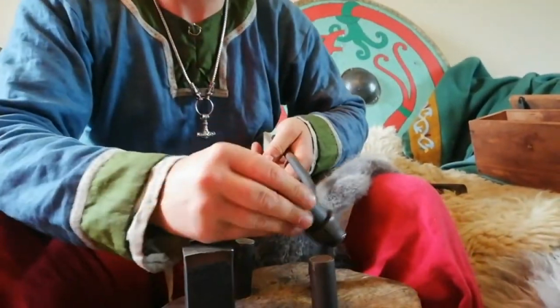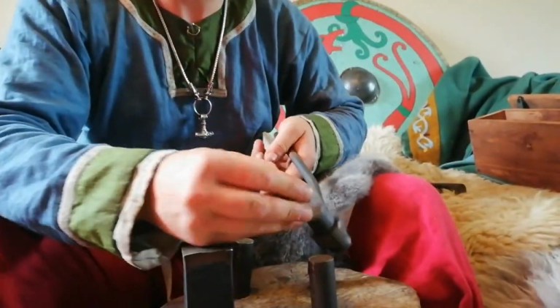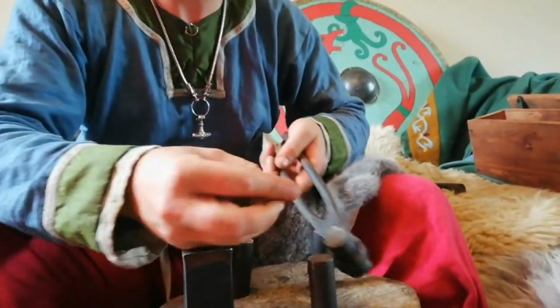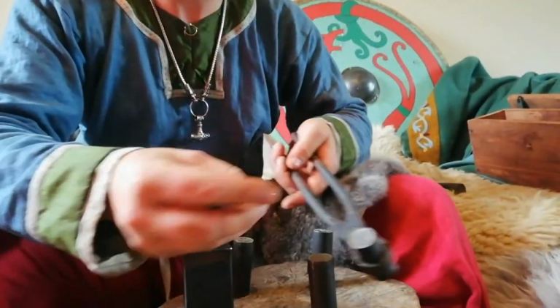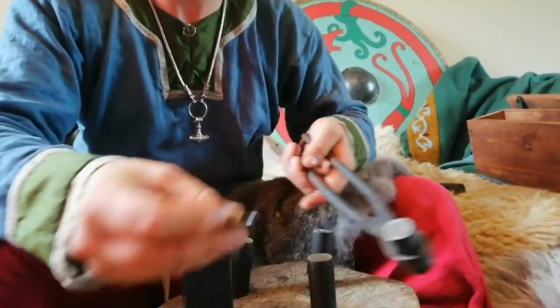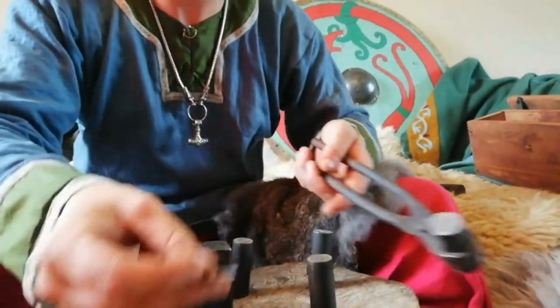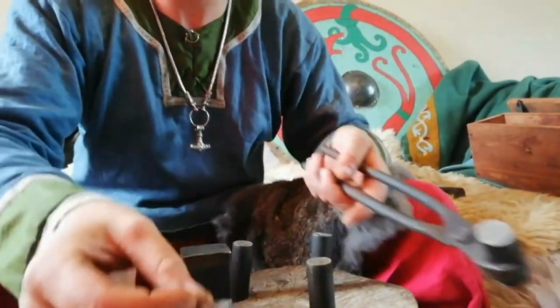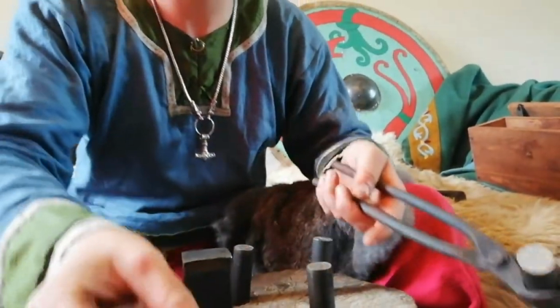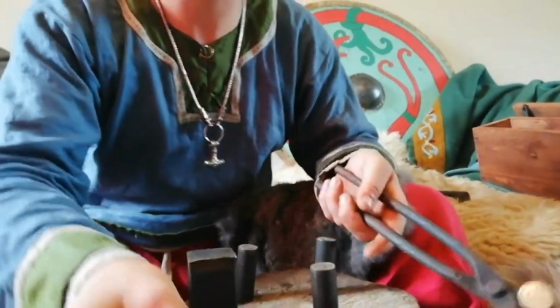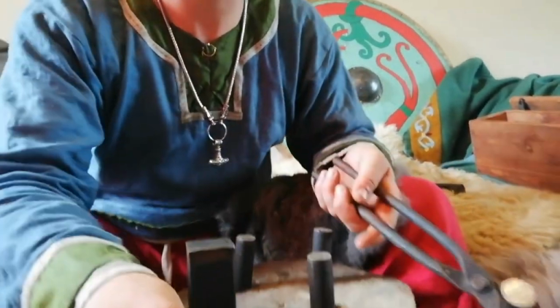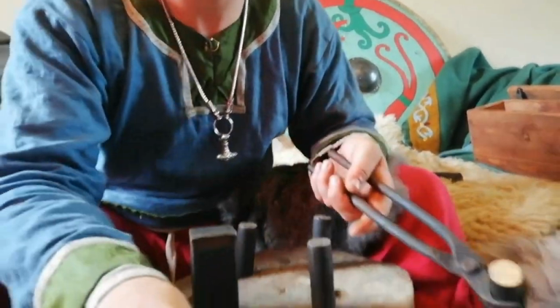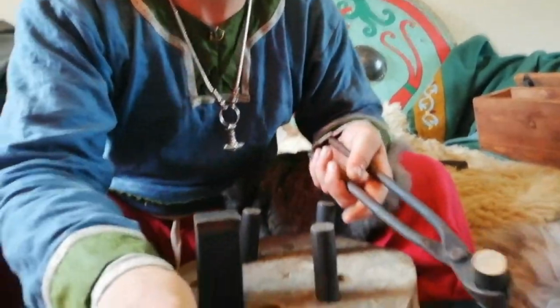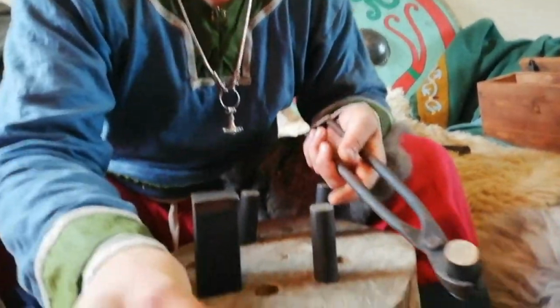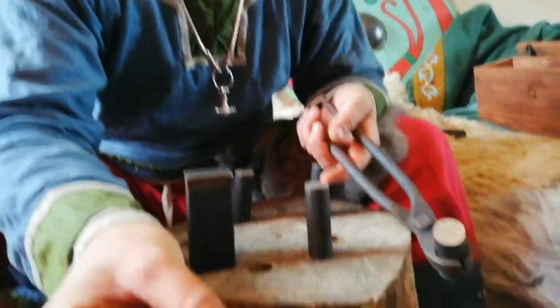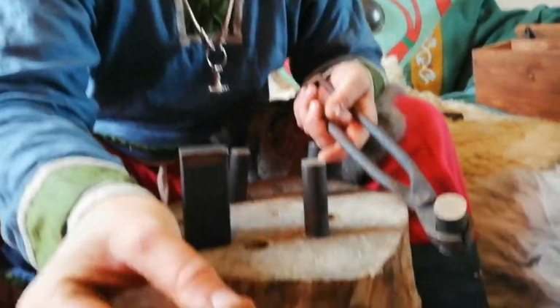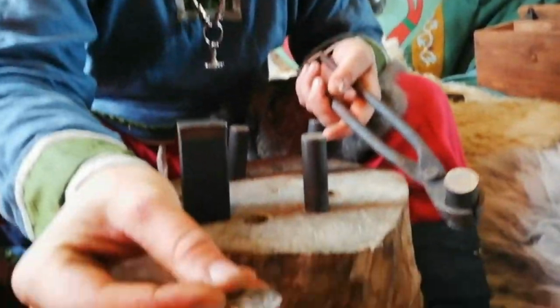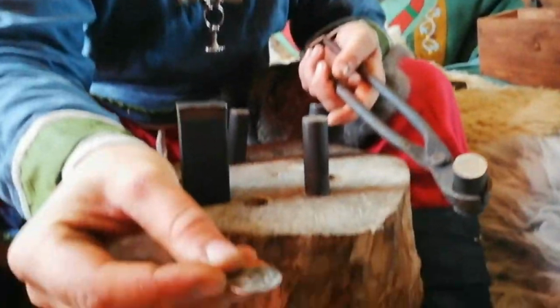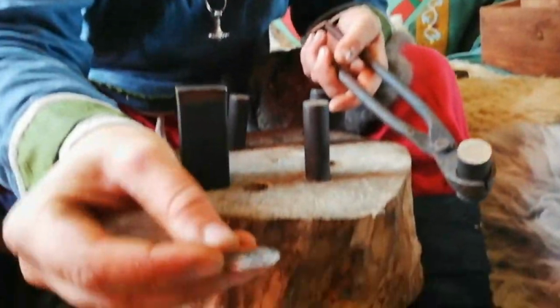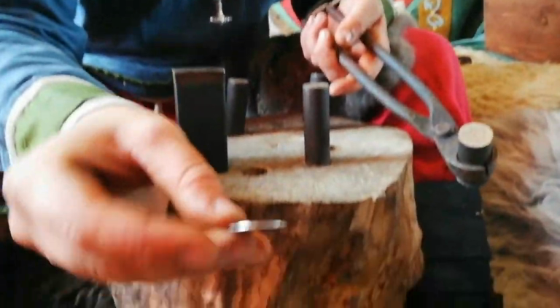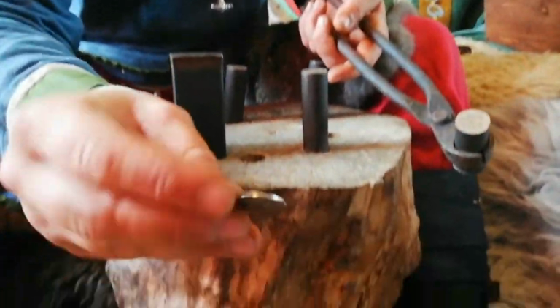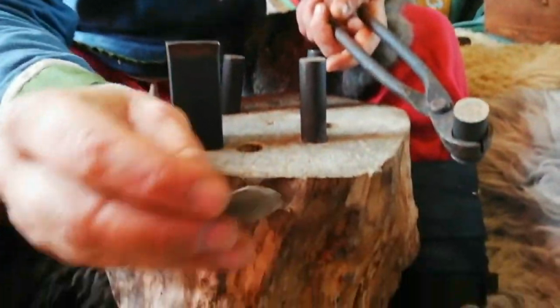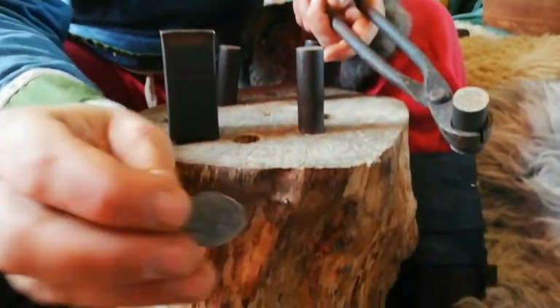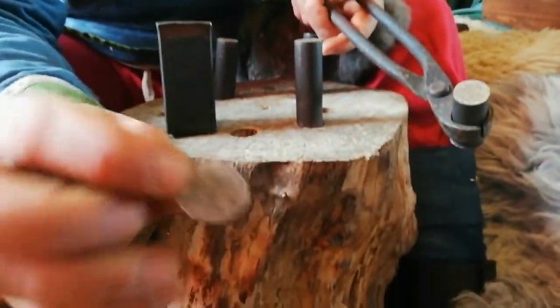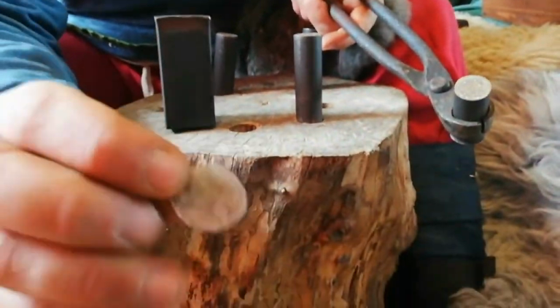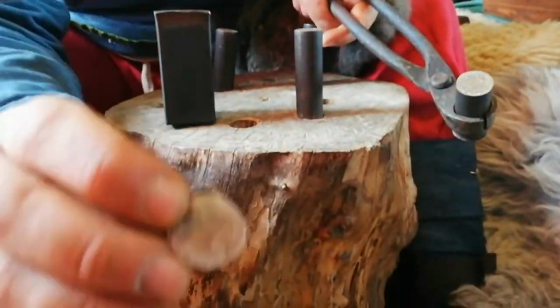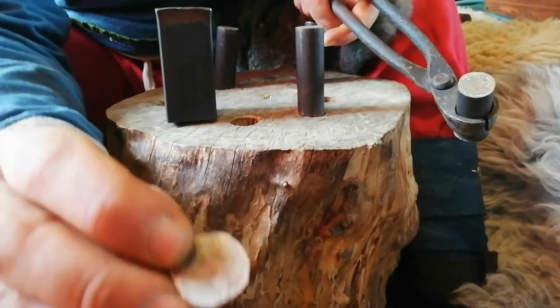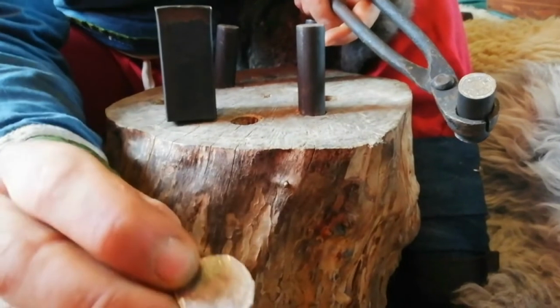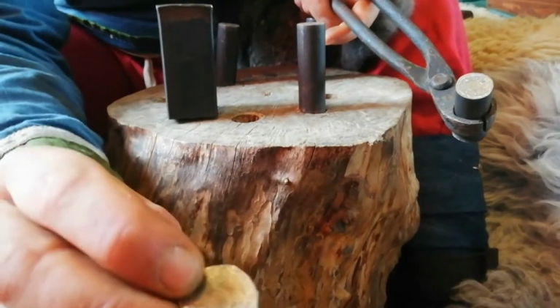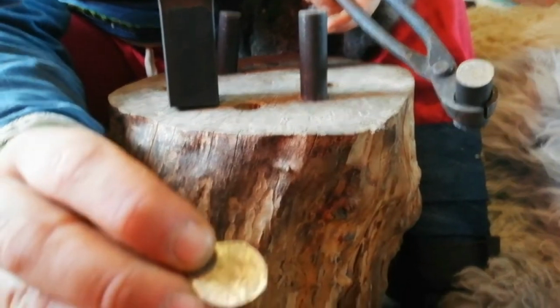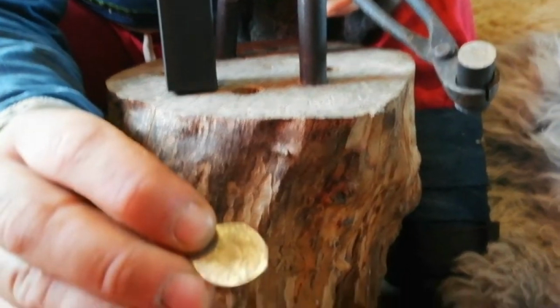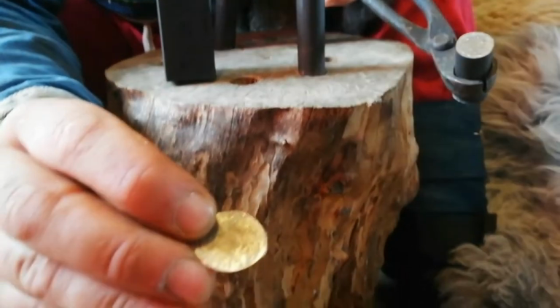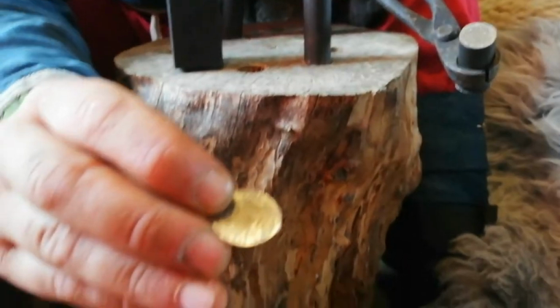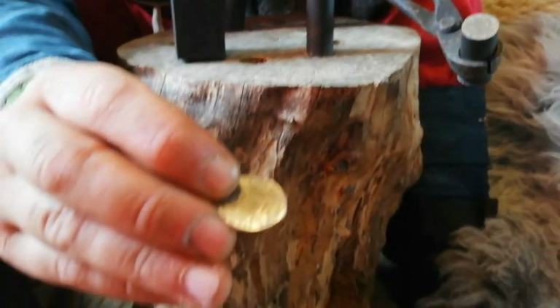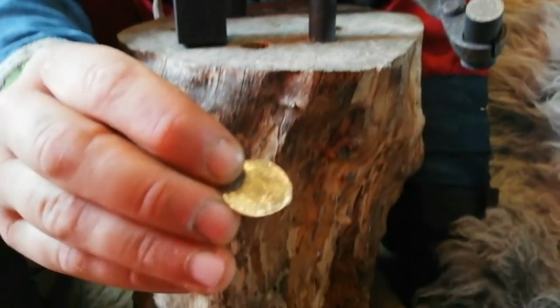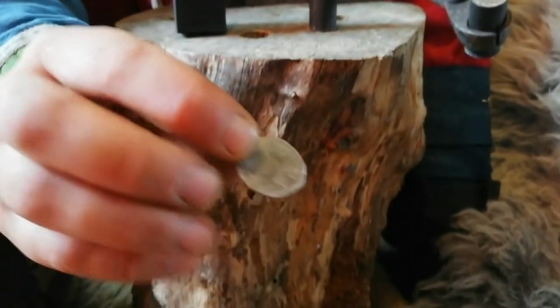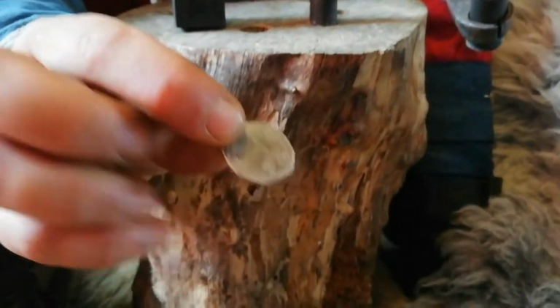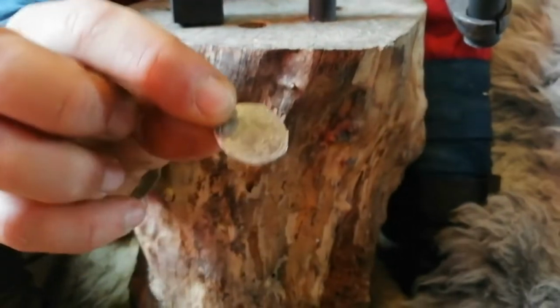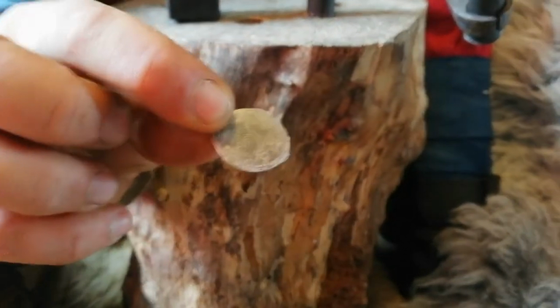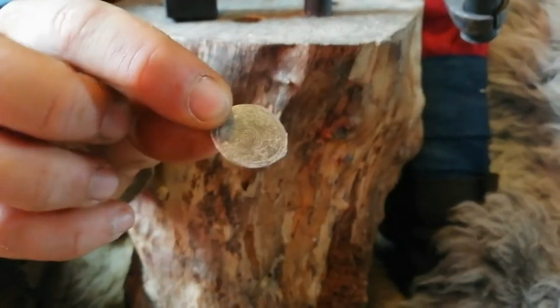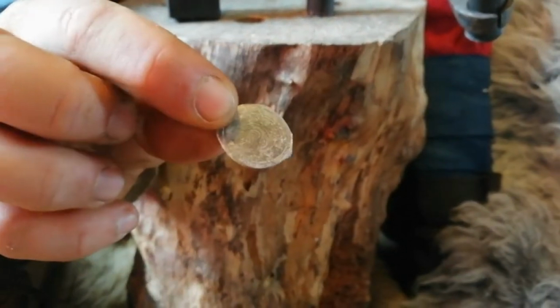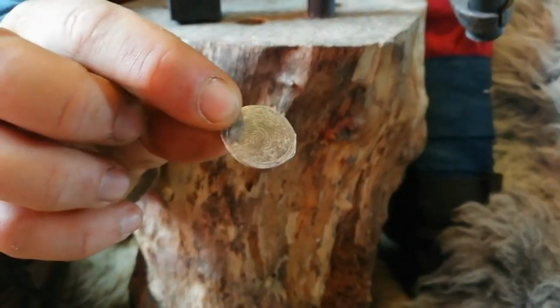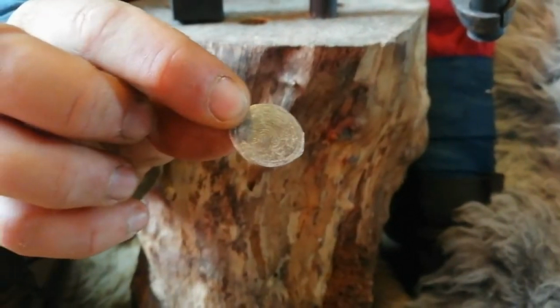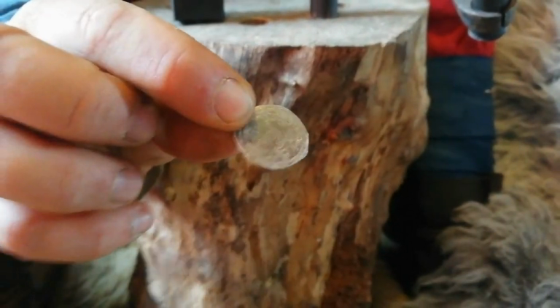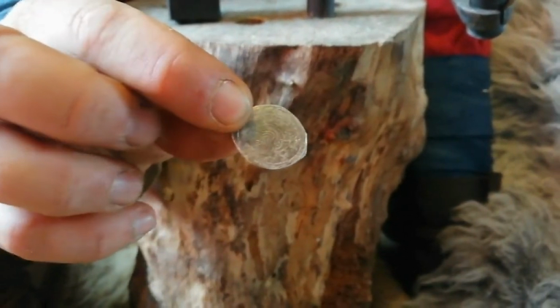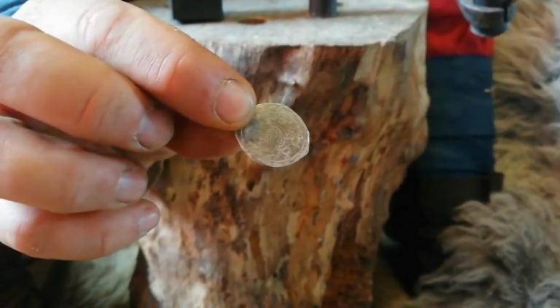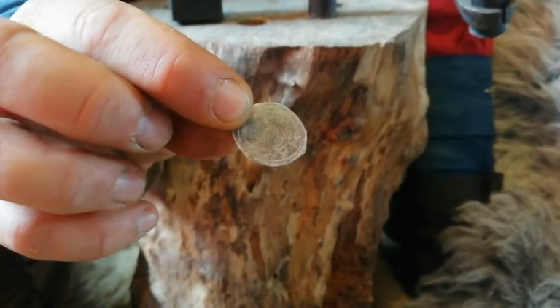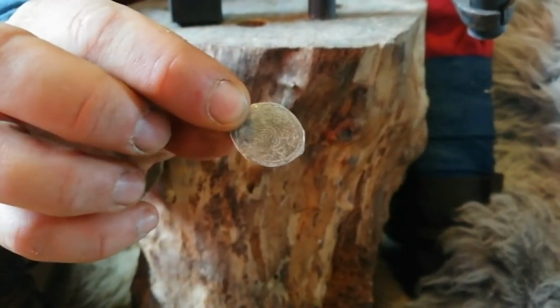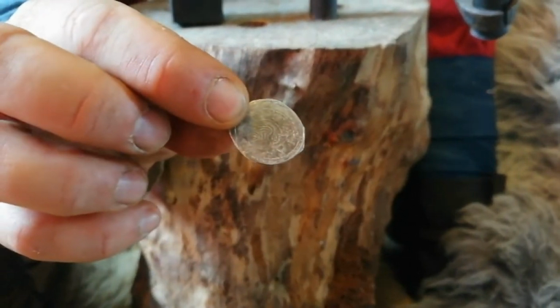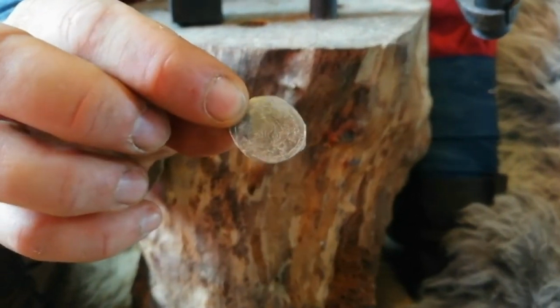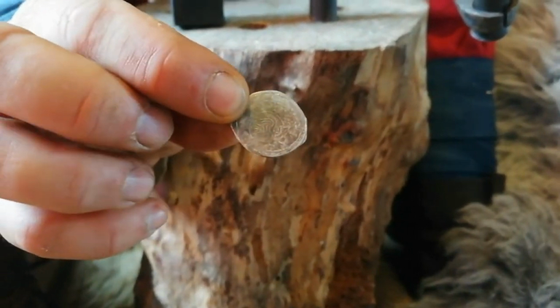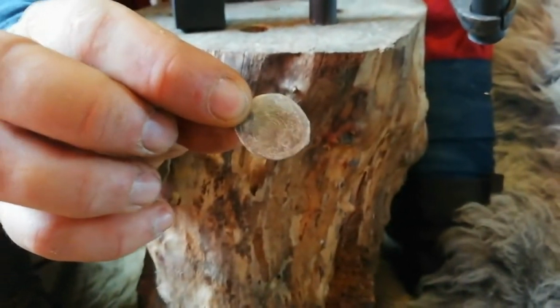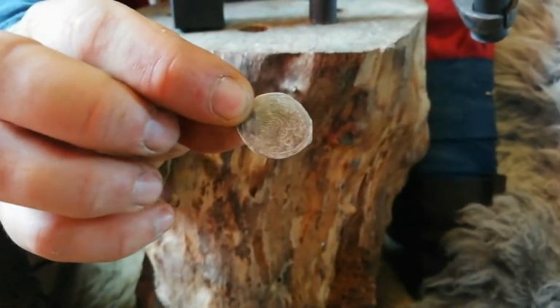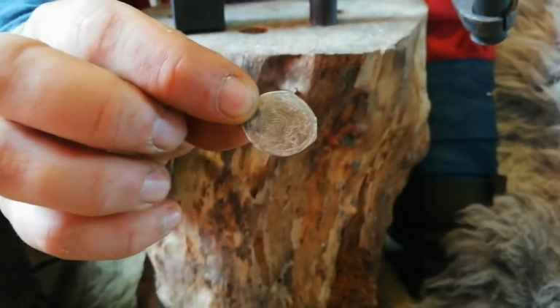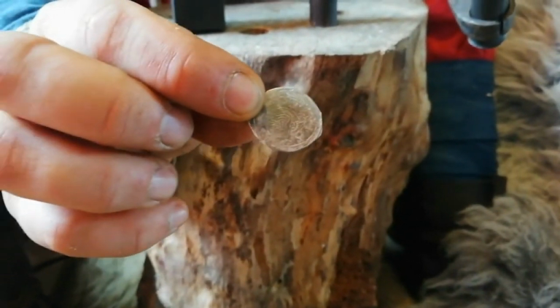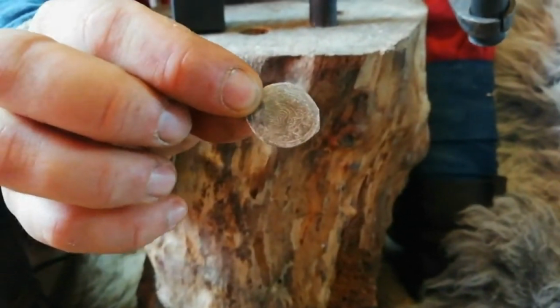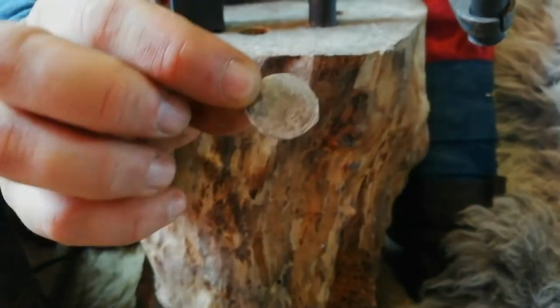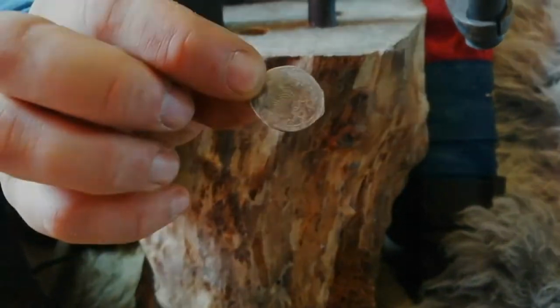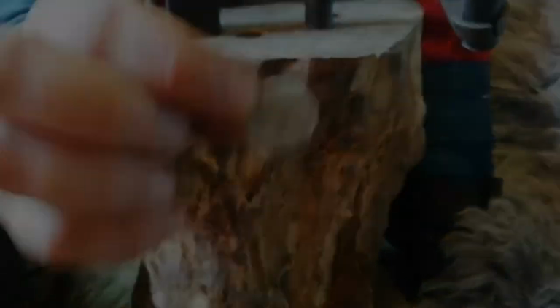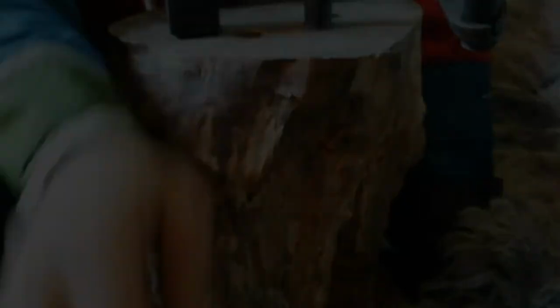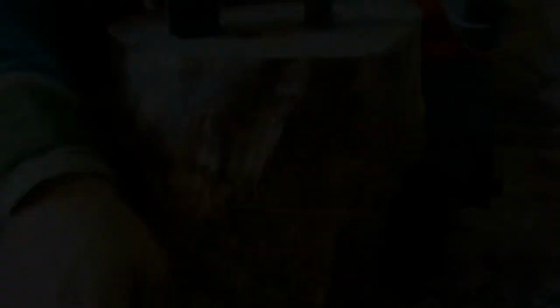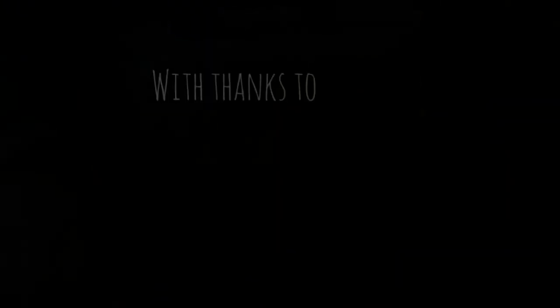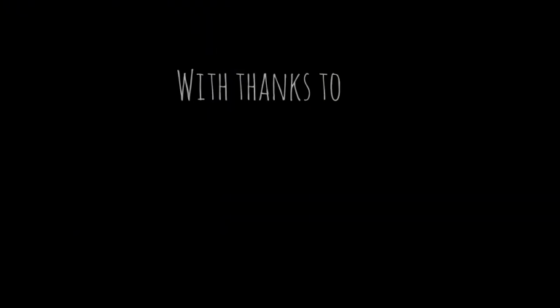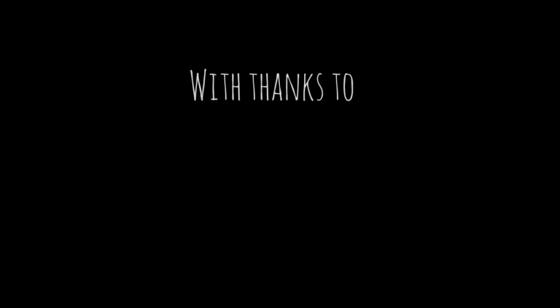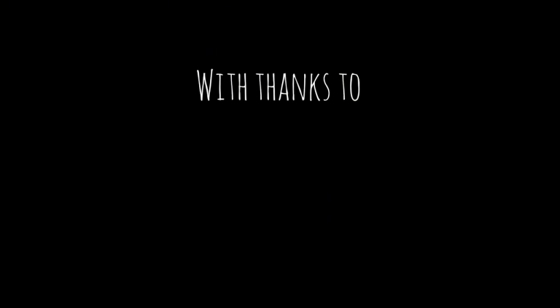And as you can now see, we've got a struck Viking coin.